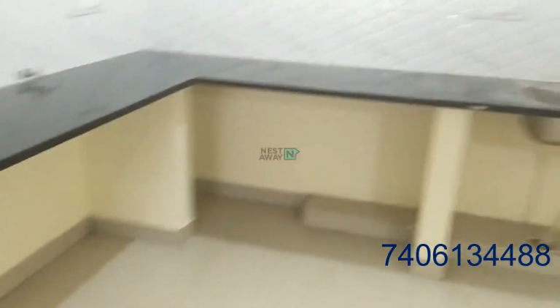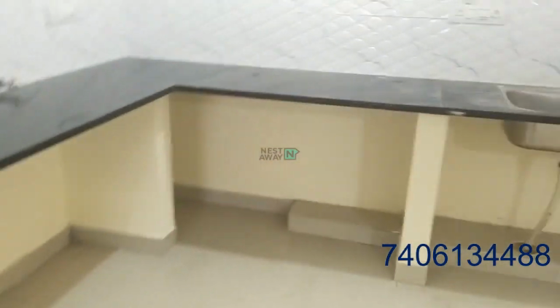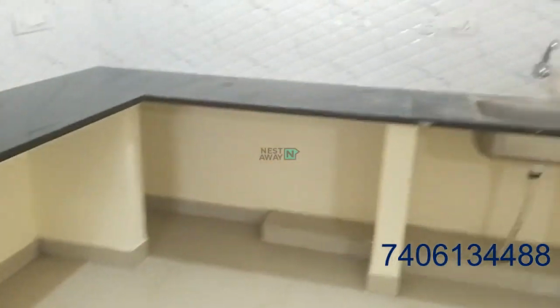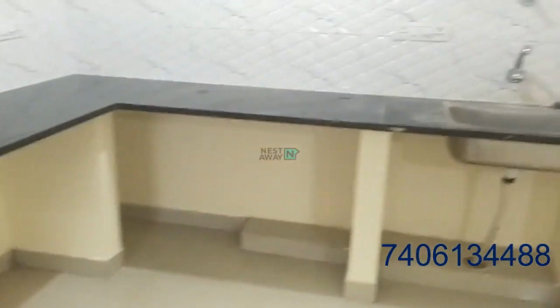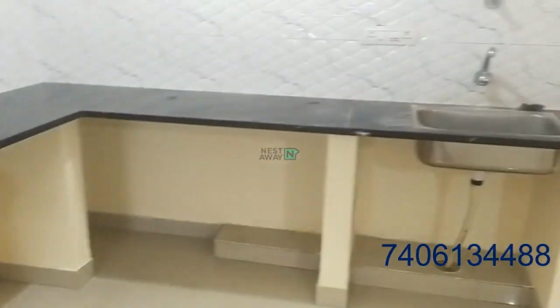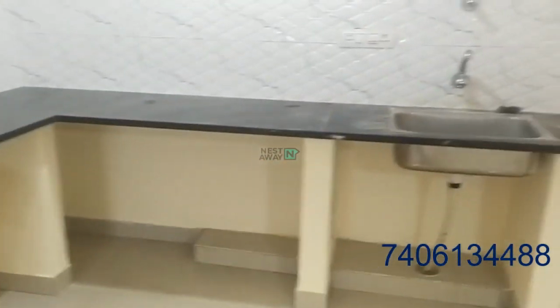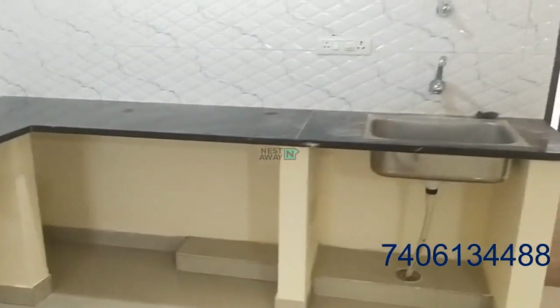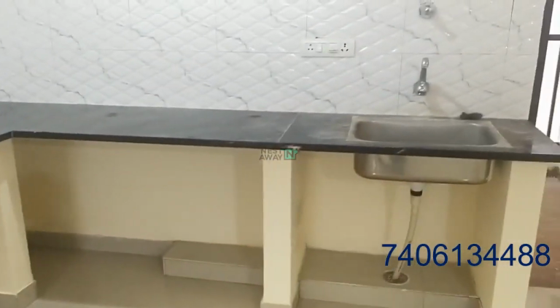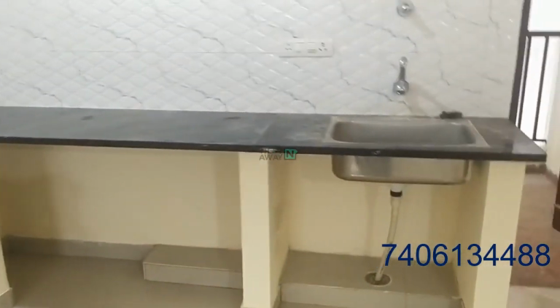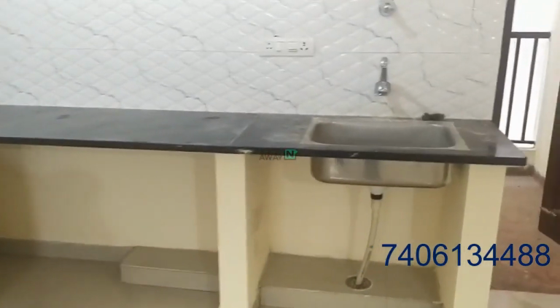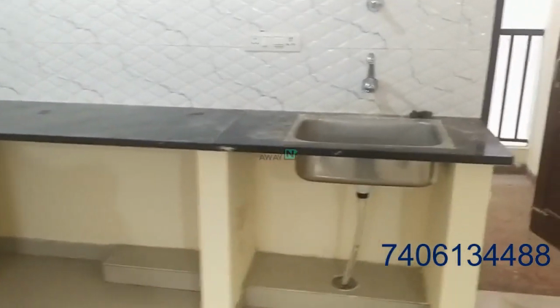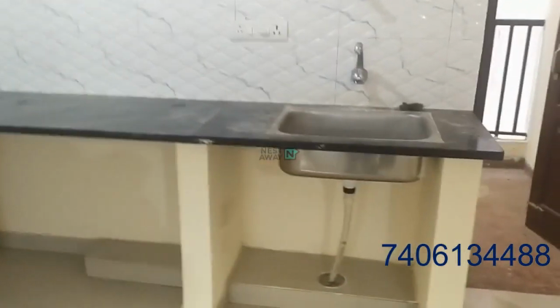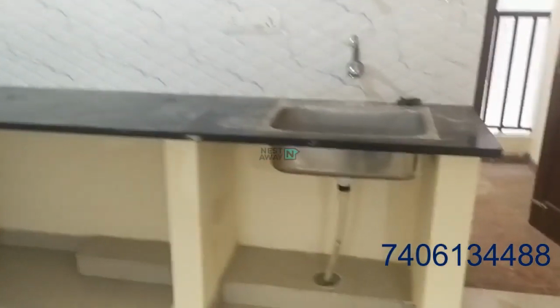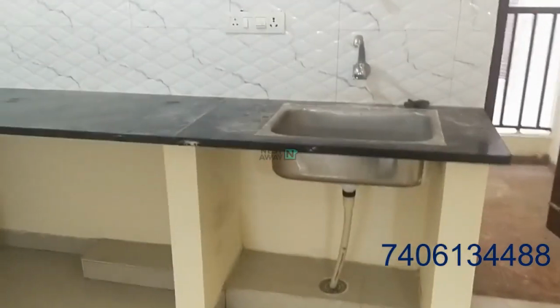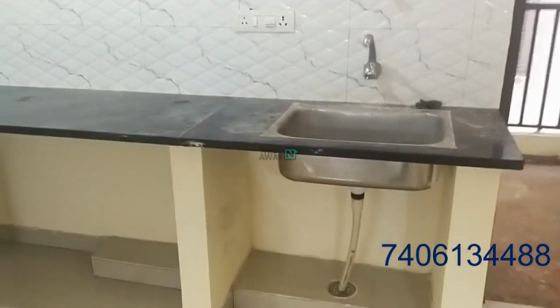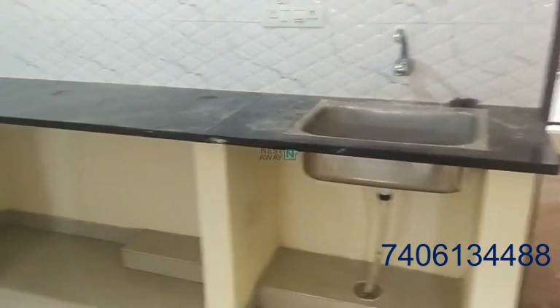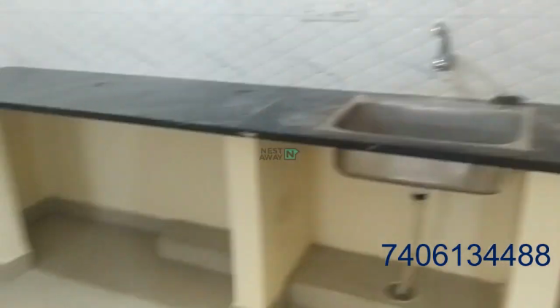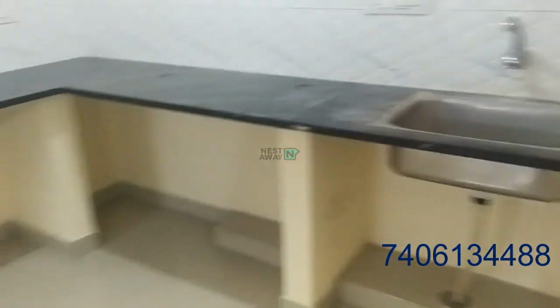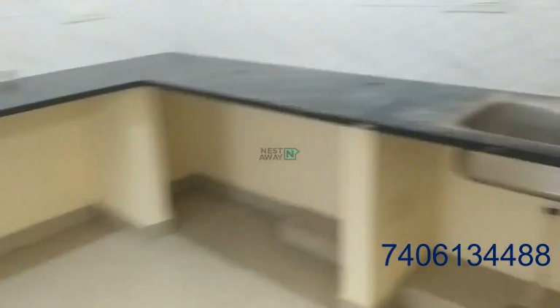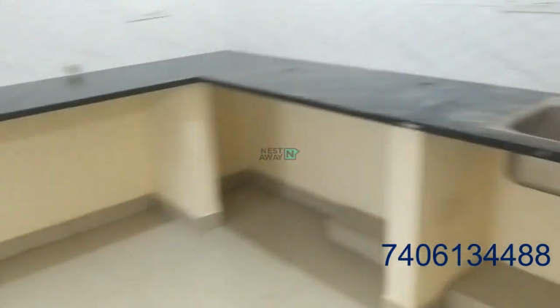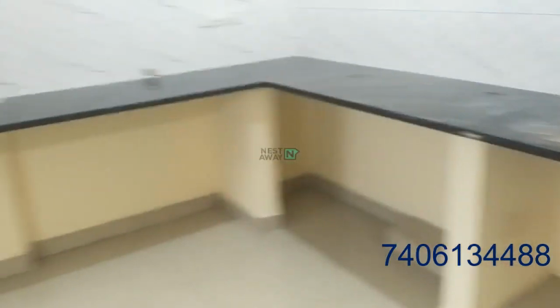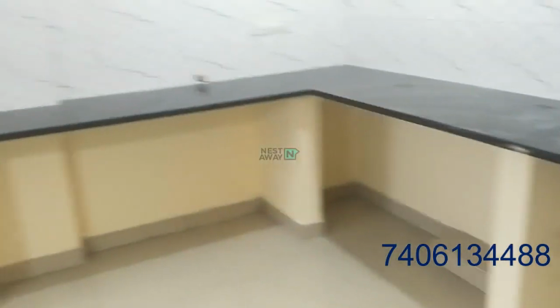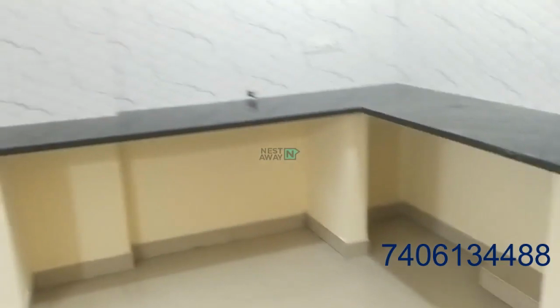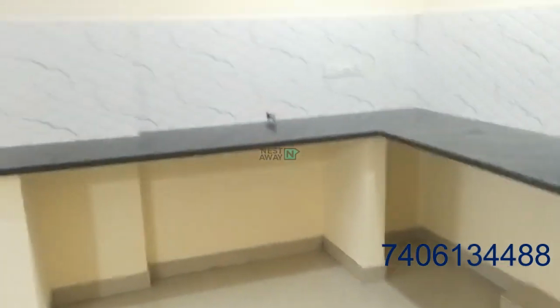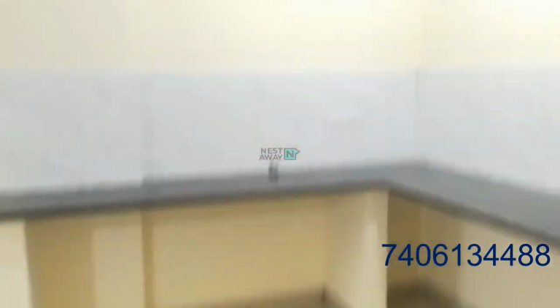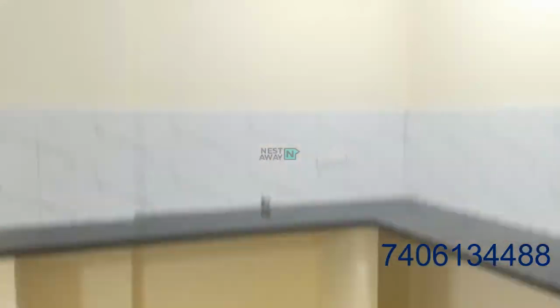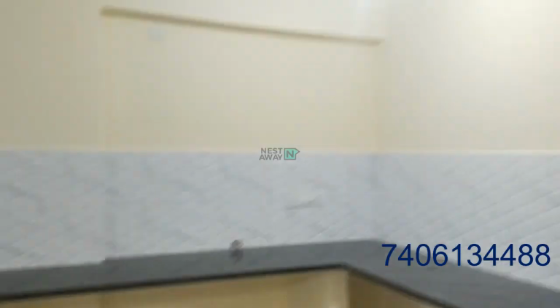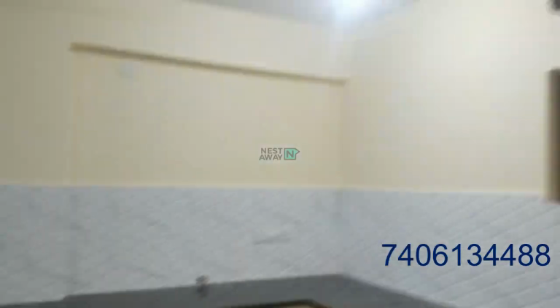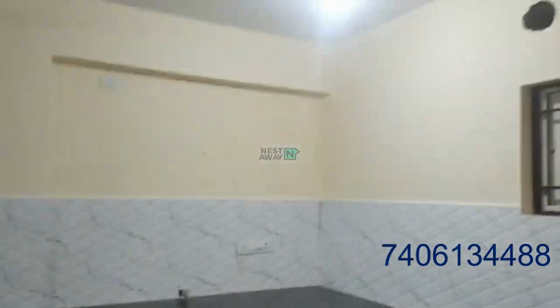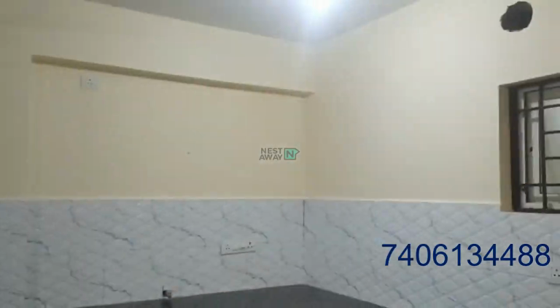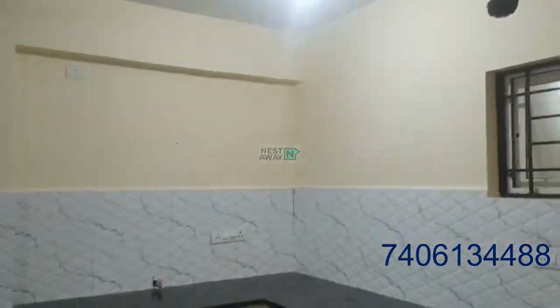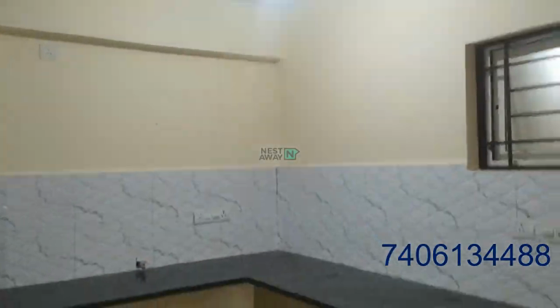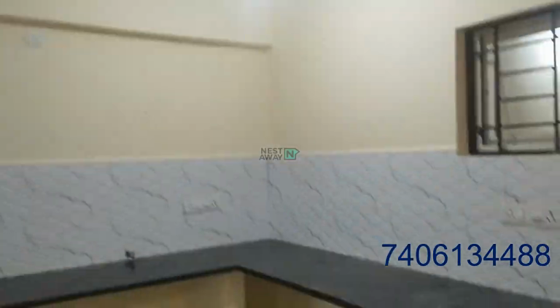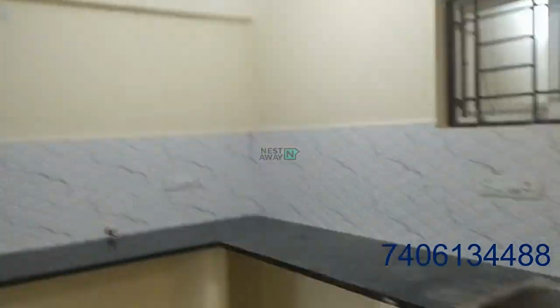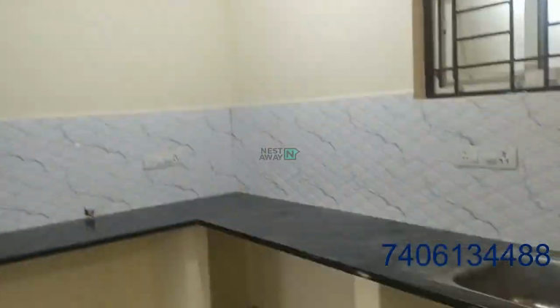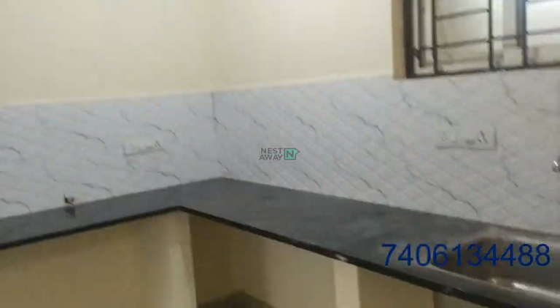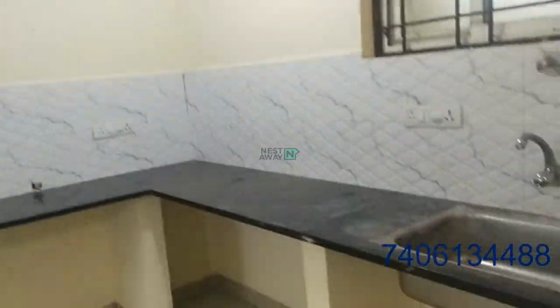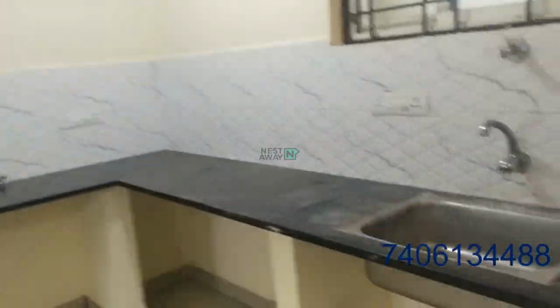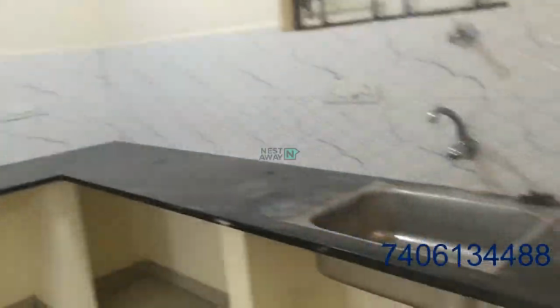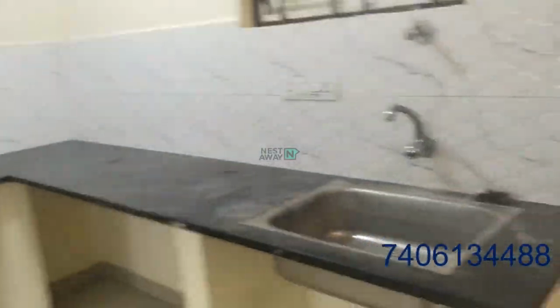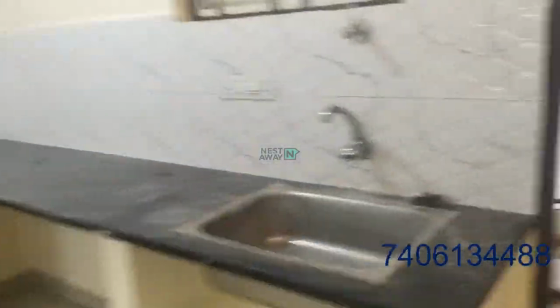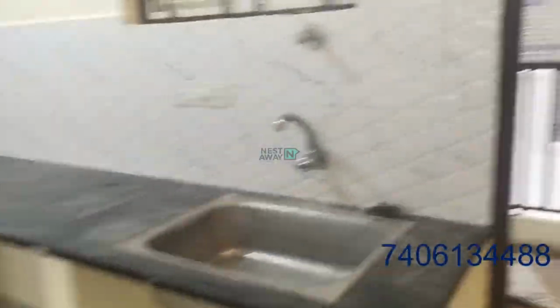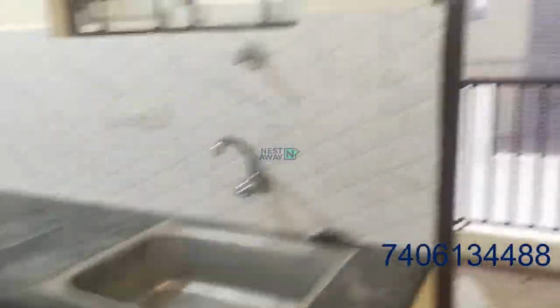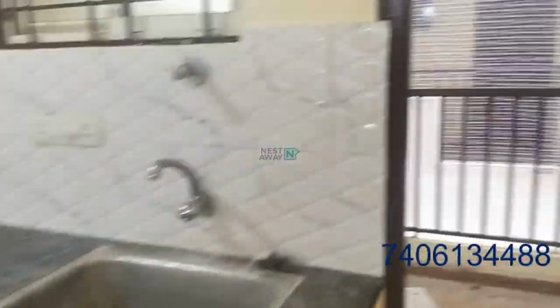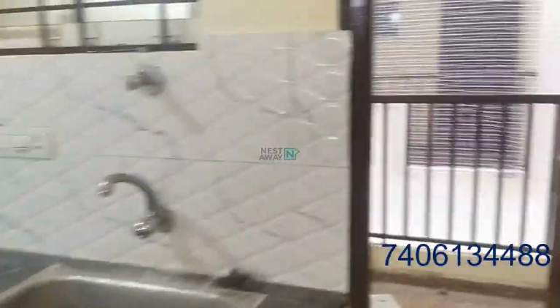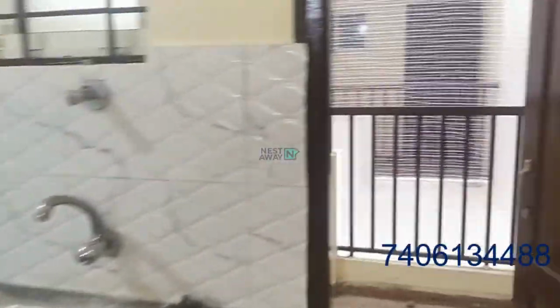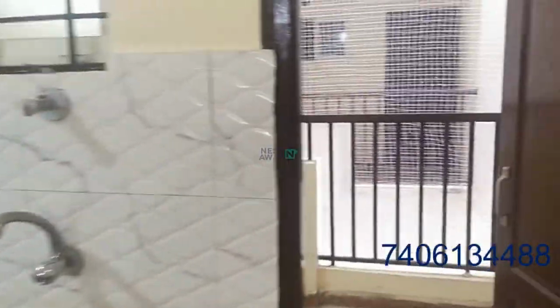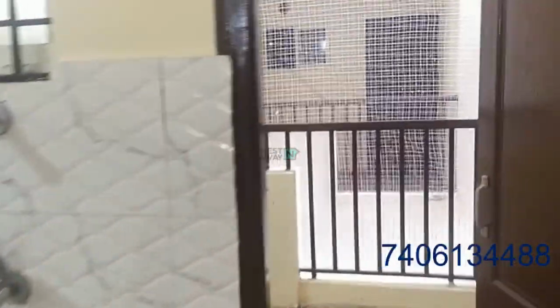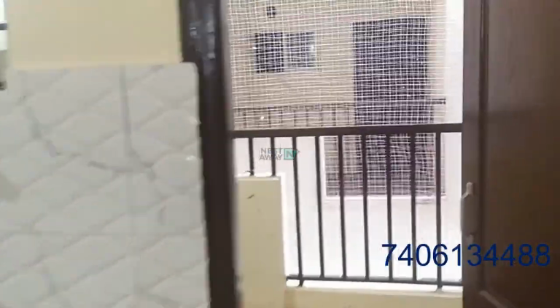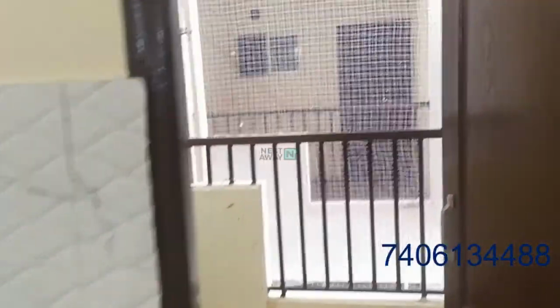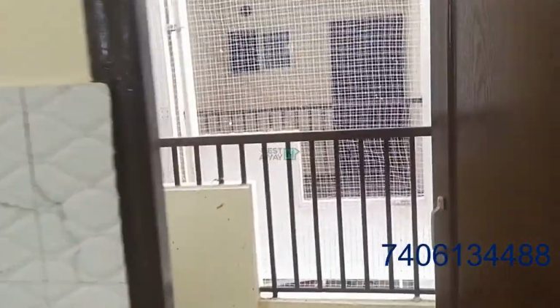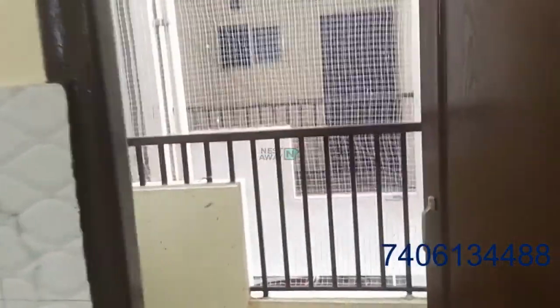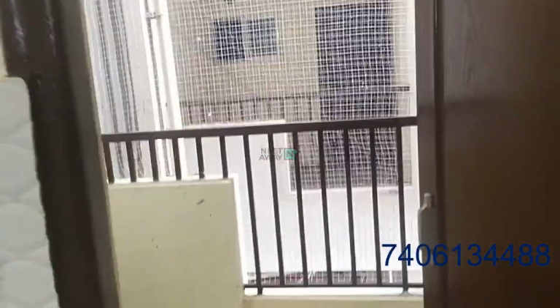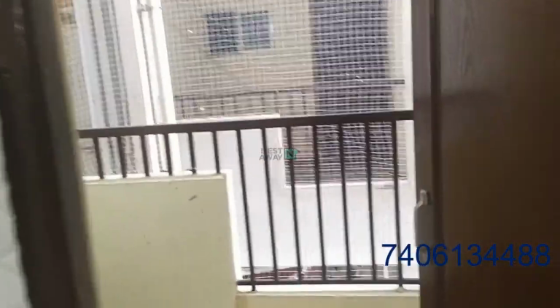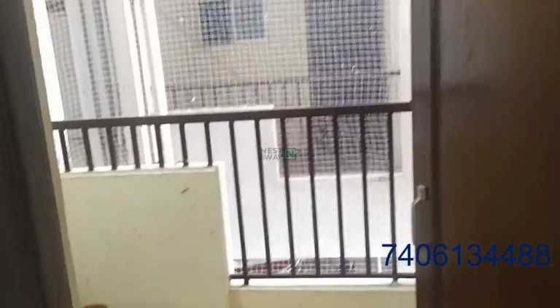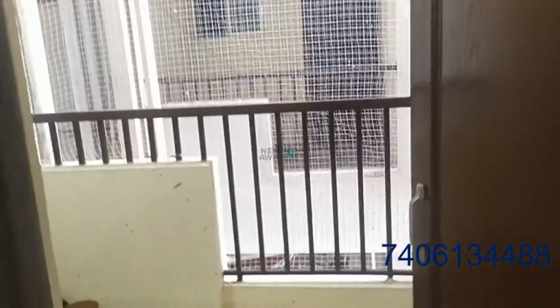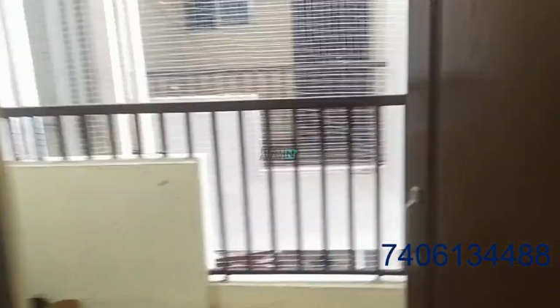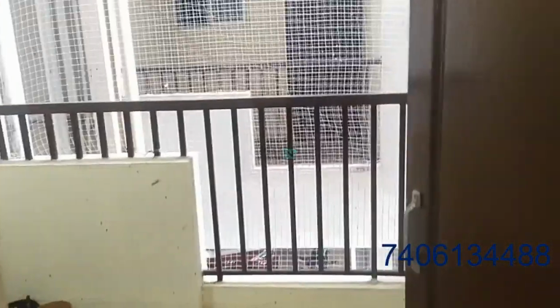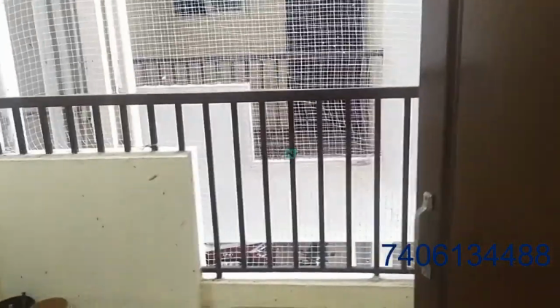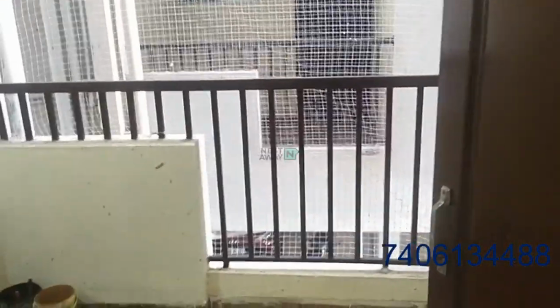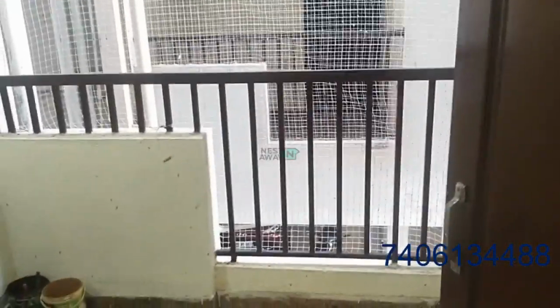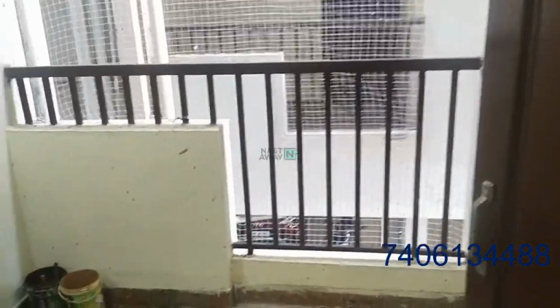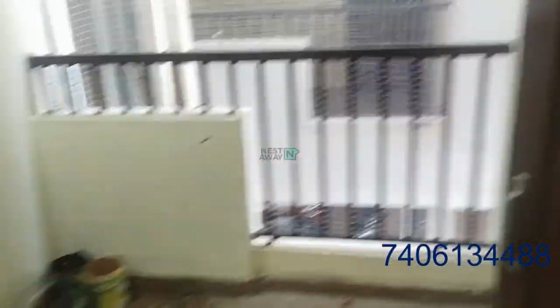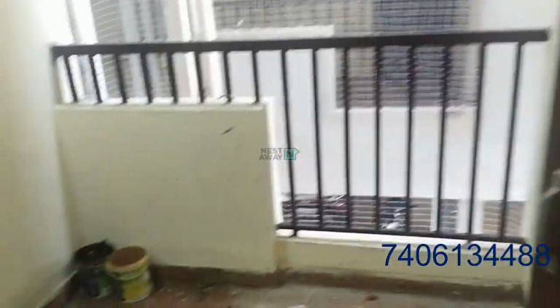This is the open kitchen with utility space.